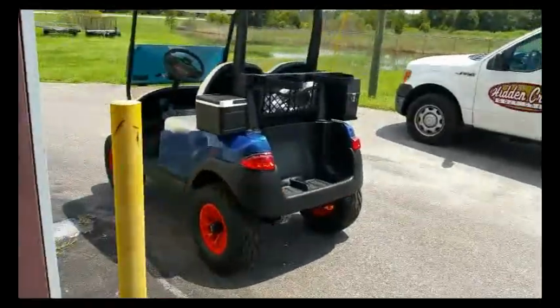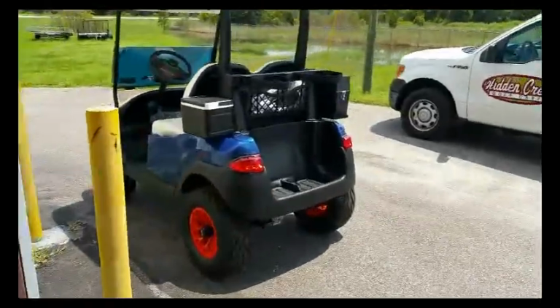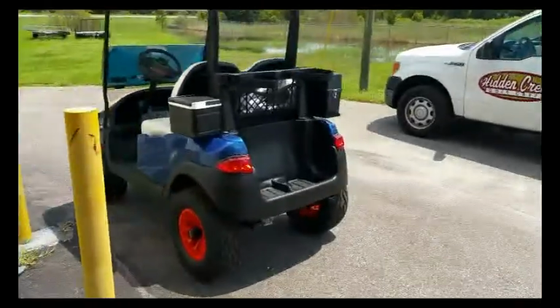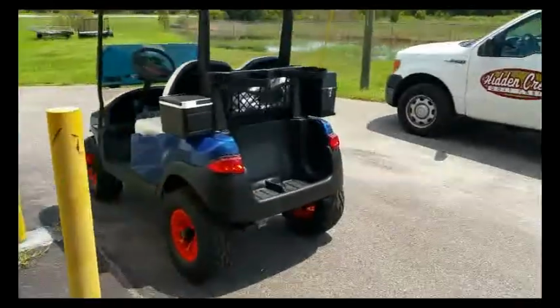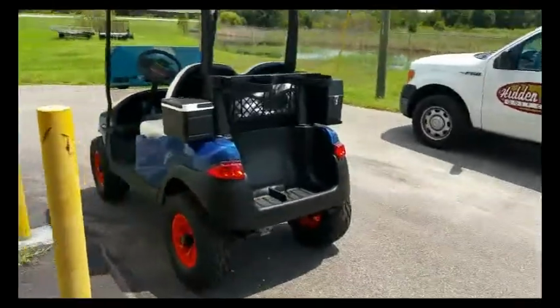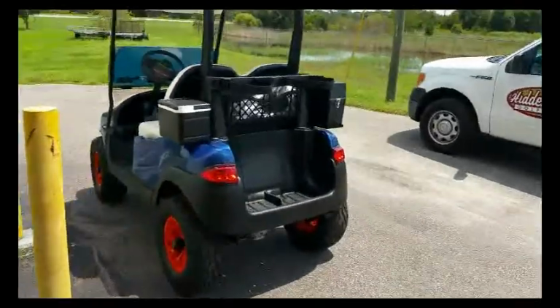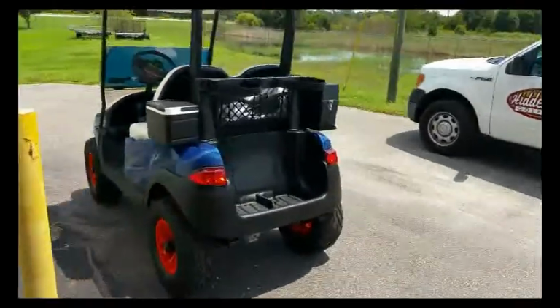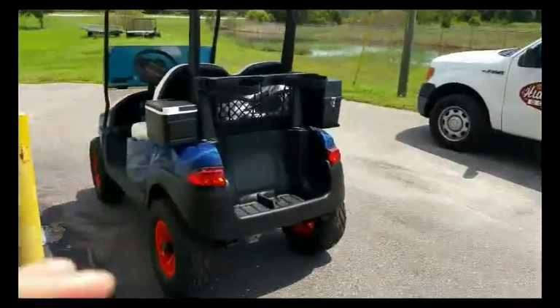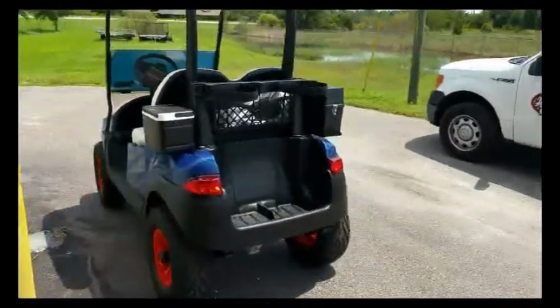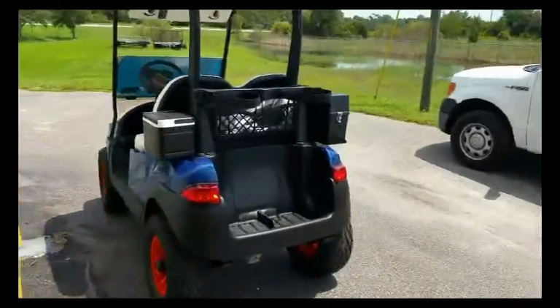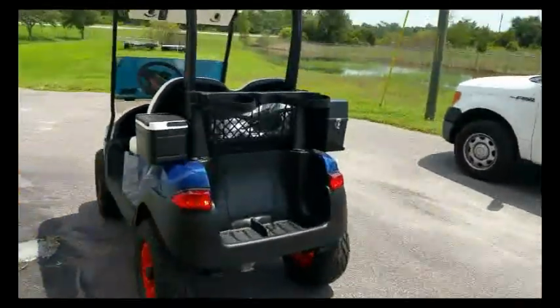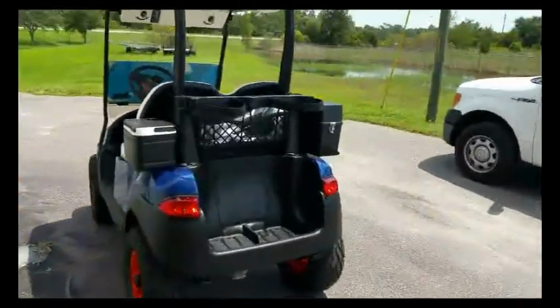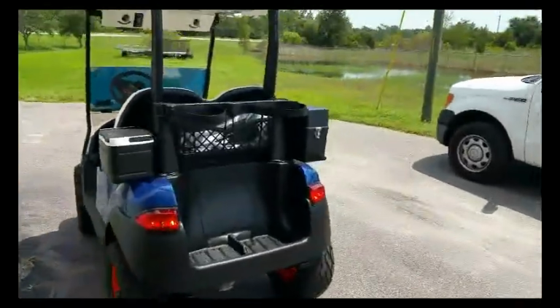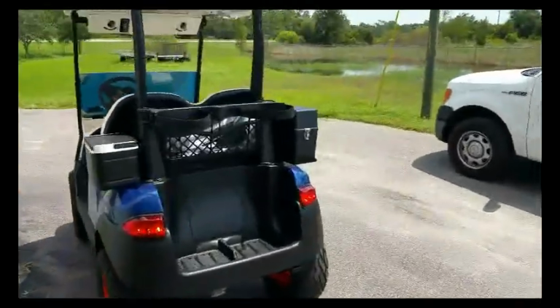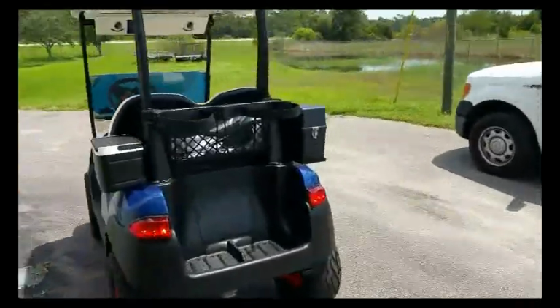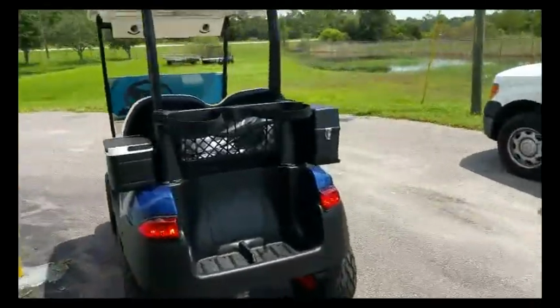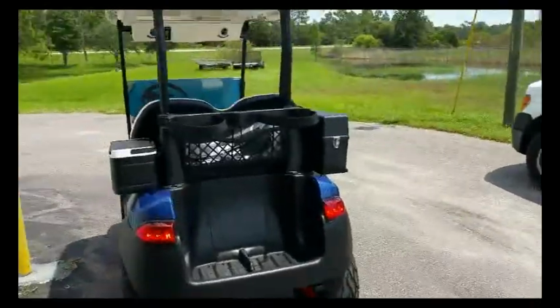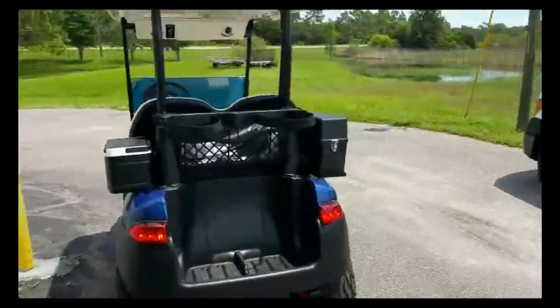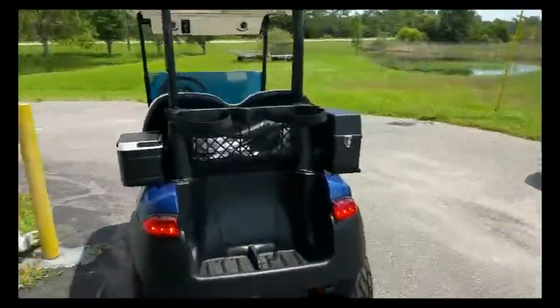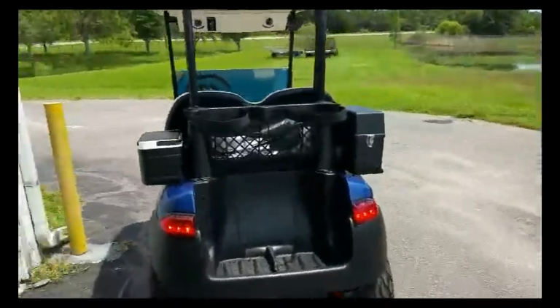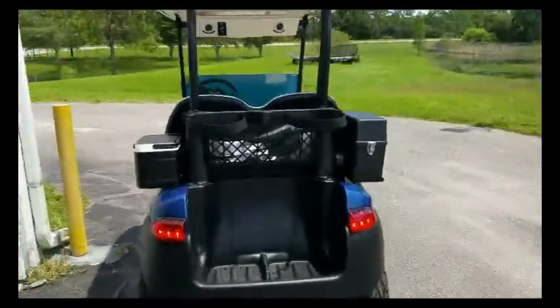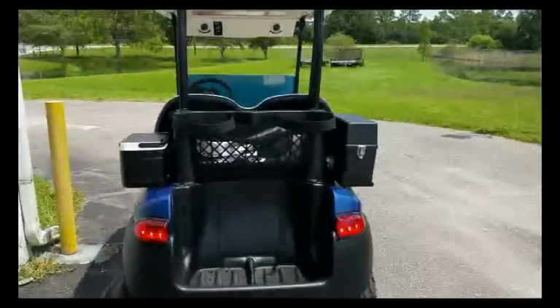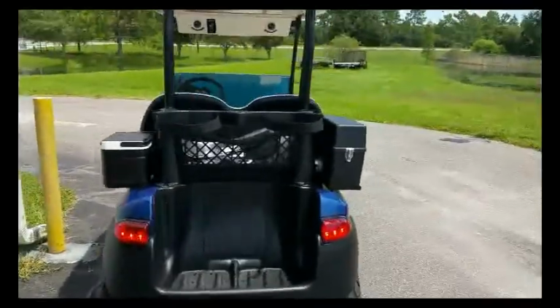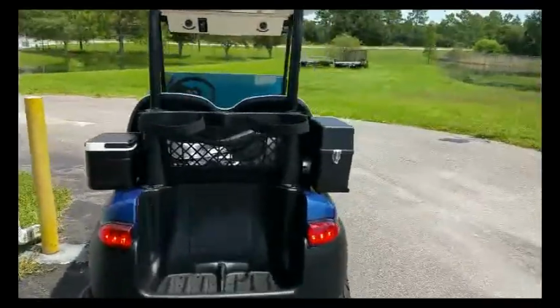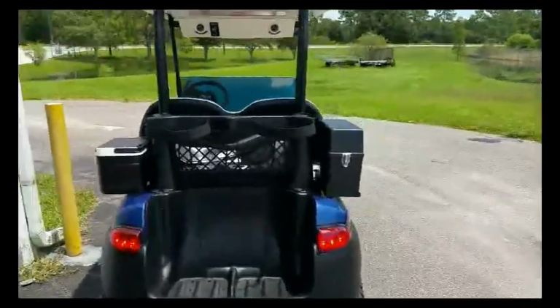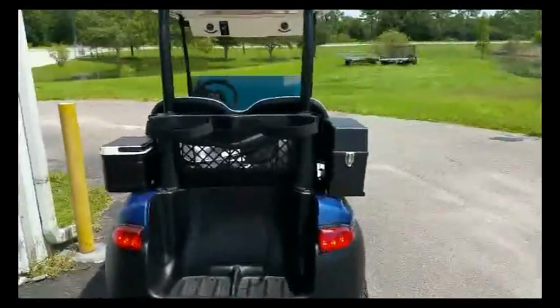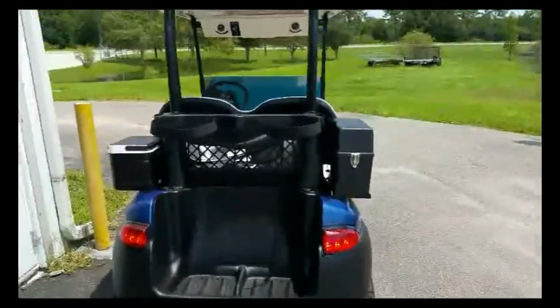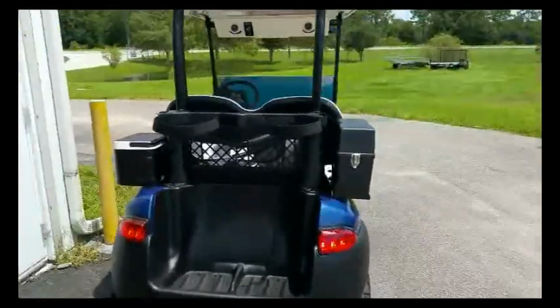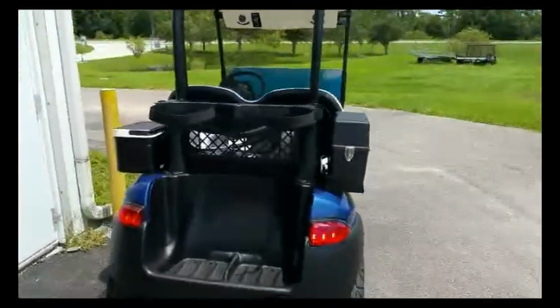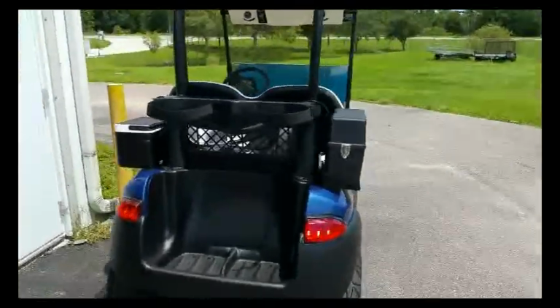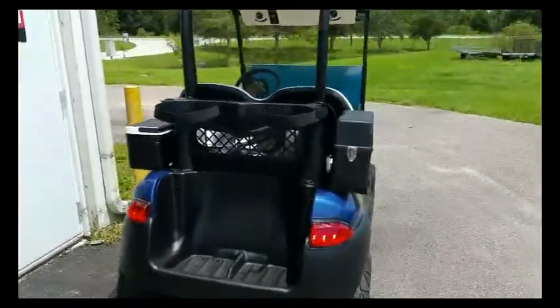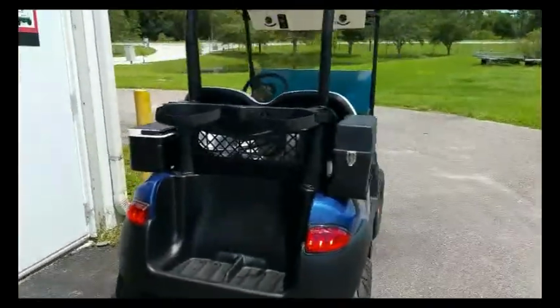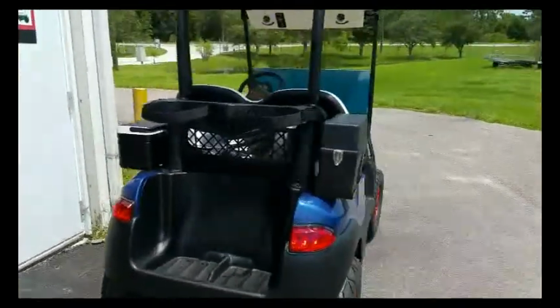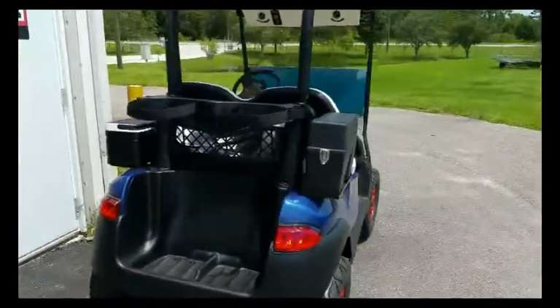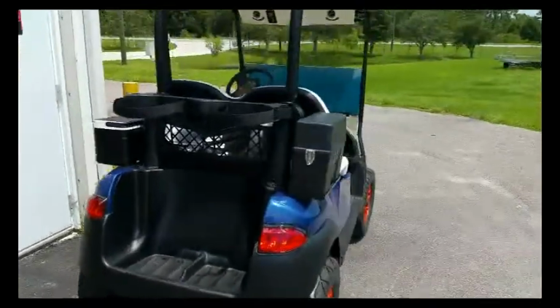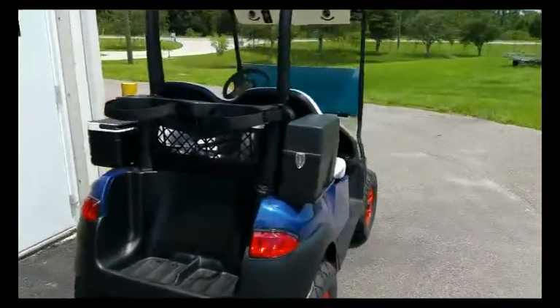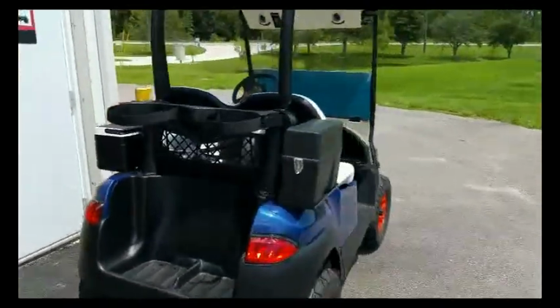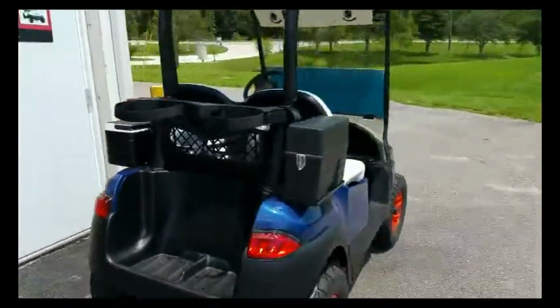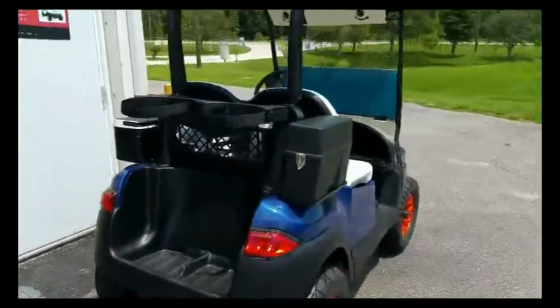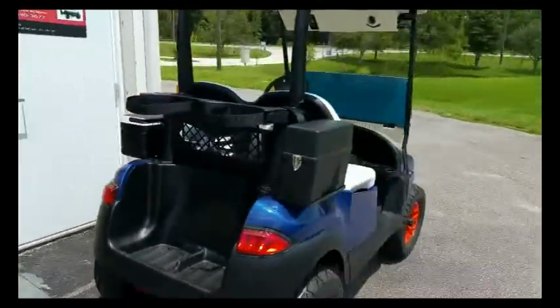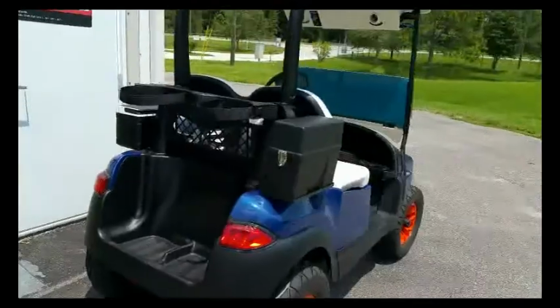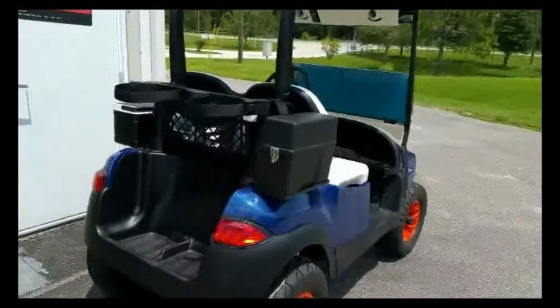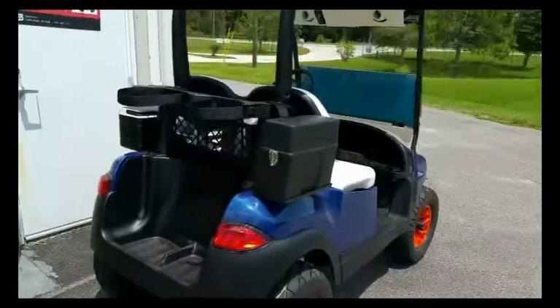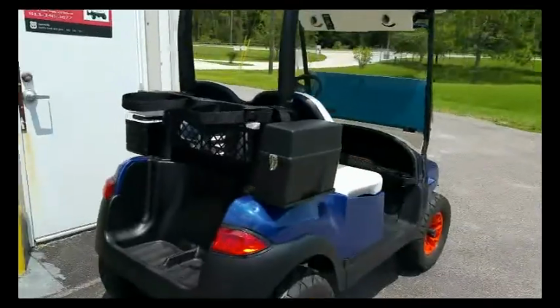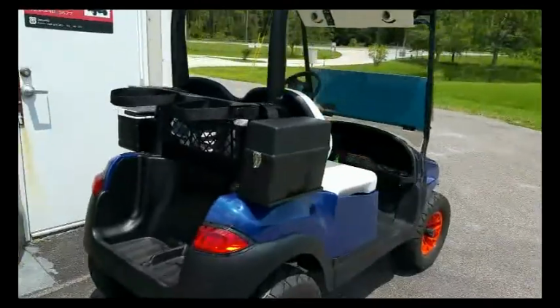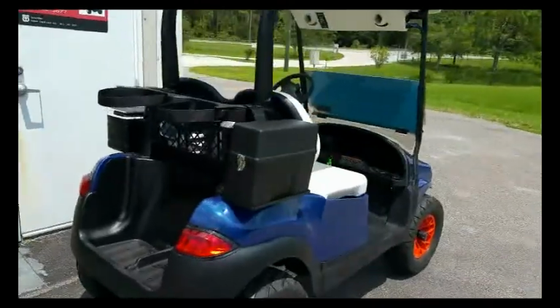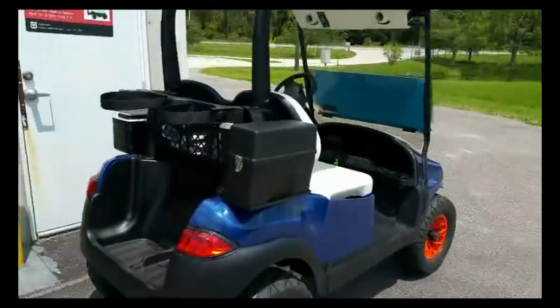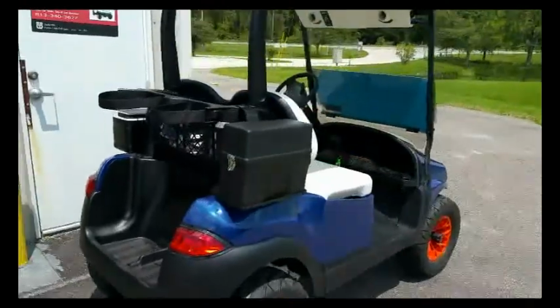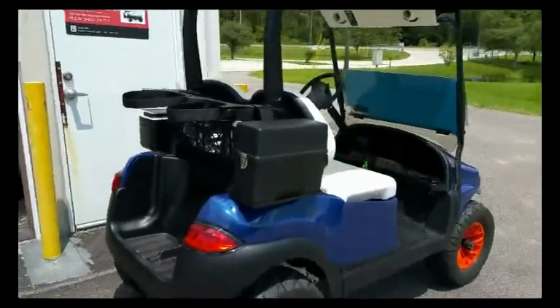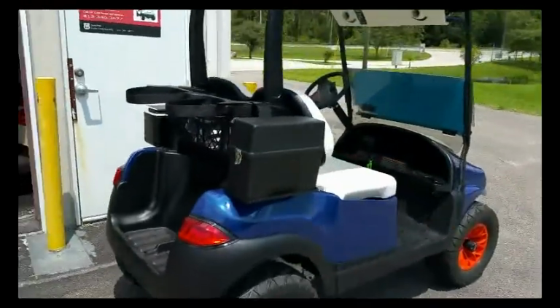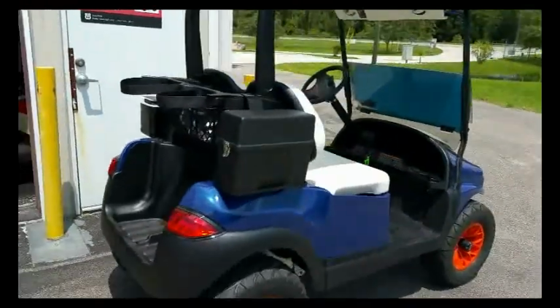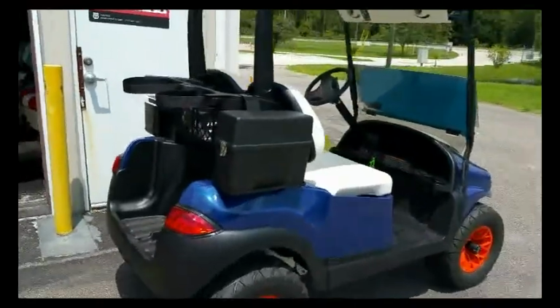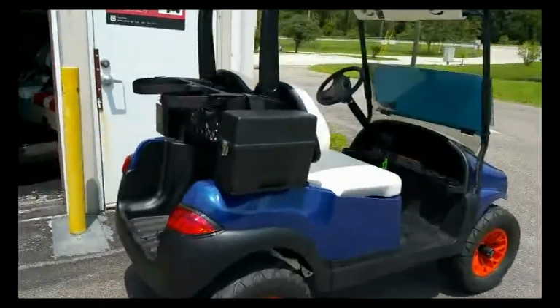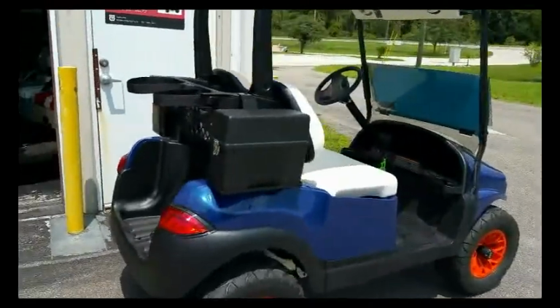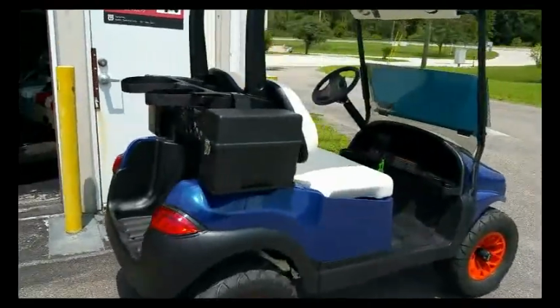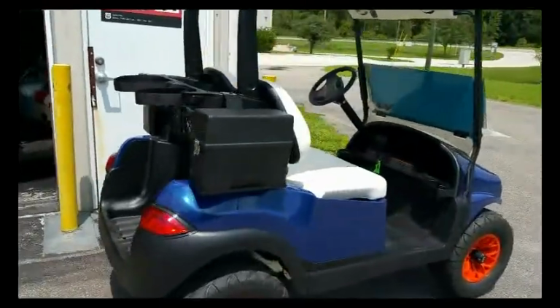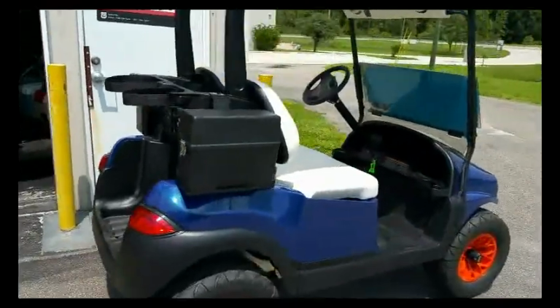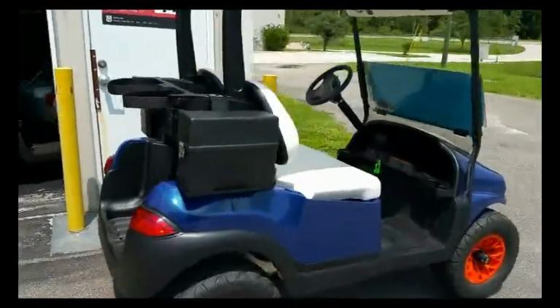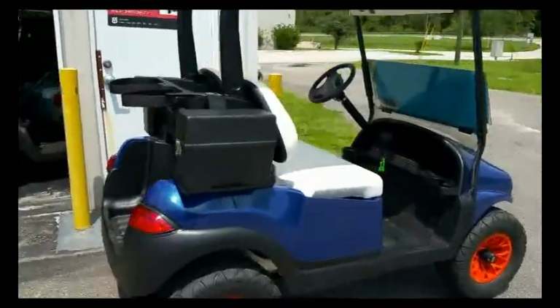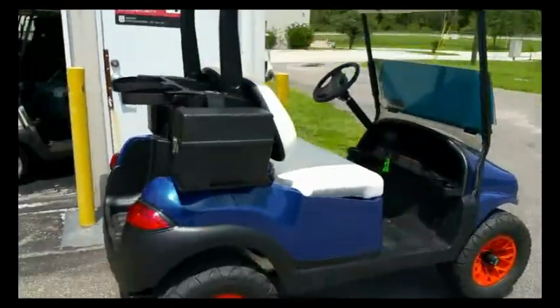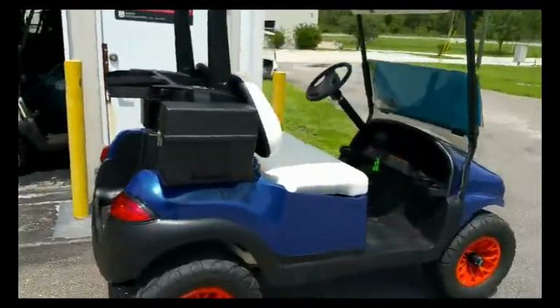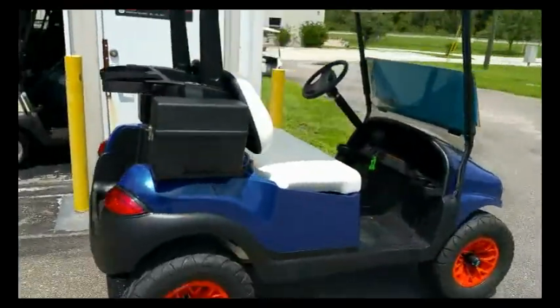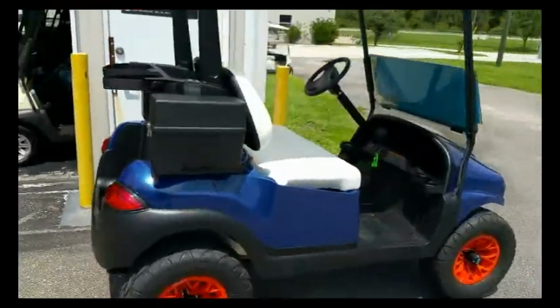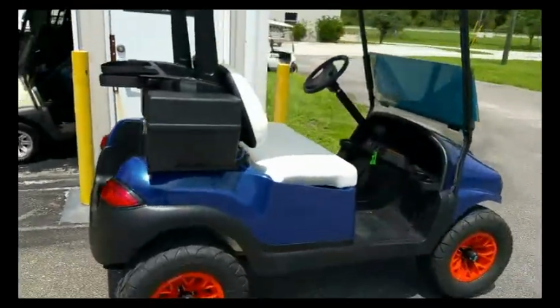We do custom golf carts. This is a custom gas golf cart. It's in the works — it's getting custom seats still to come.